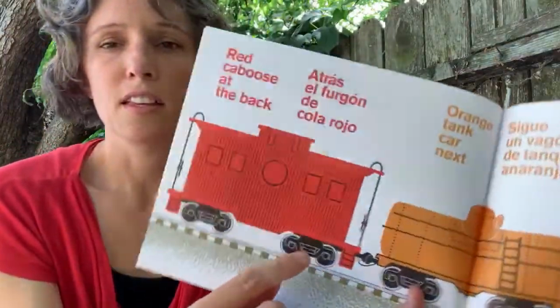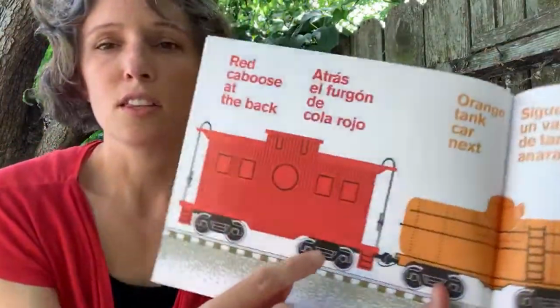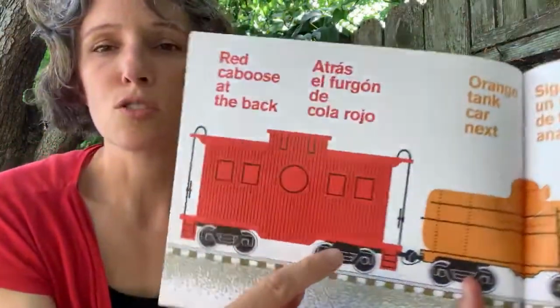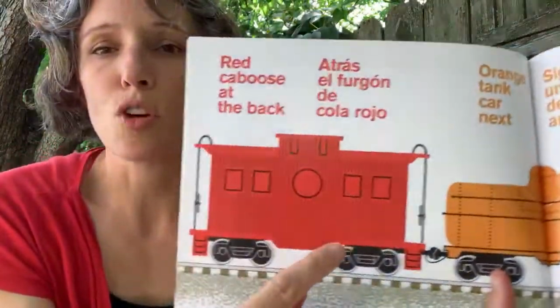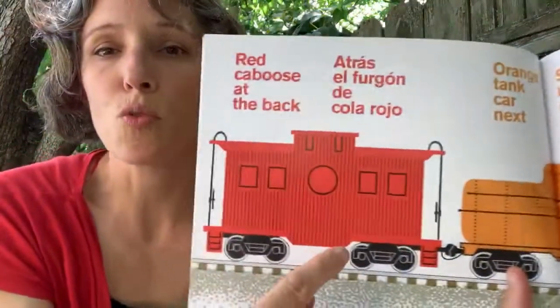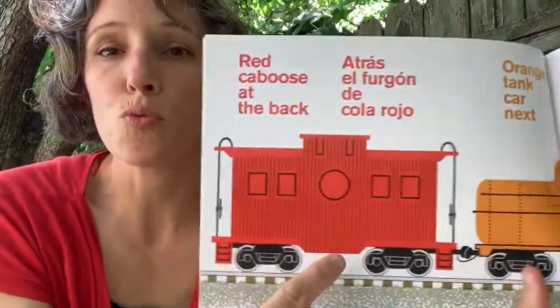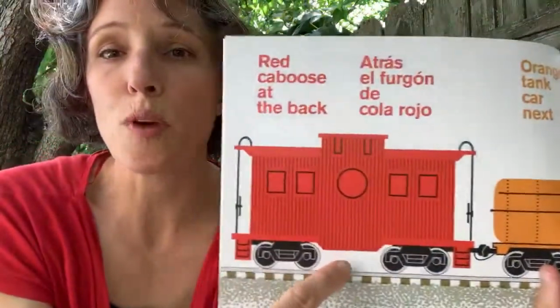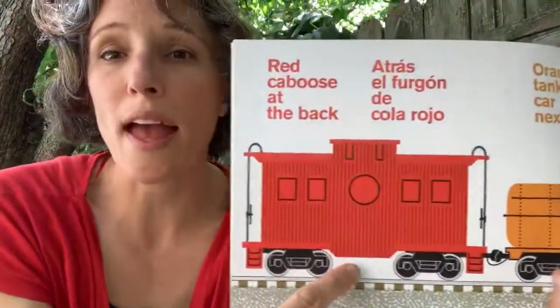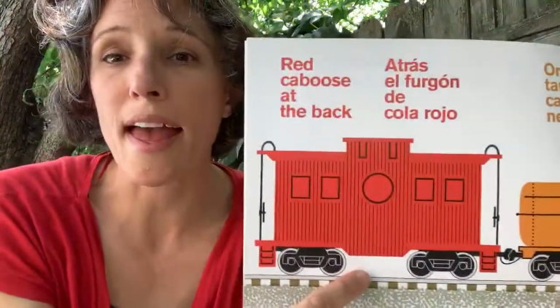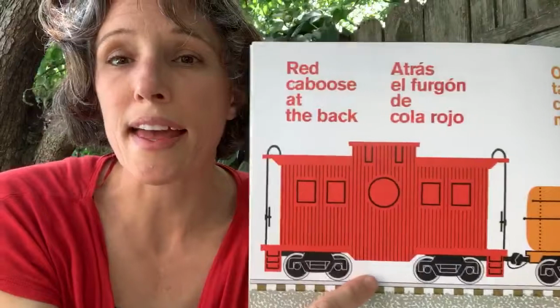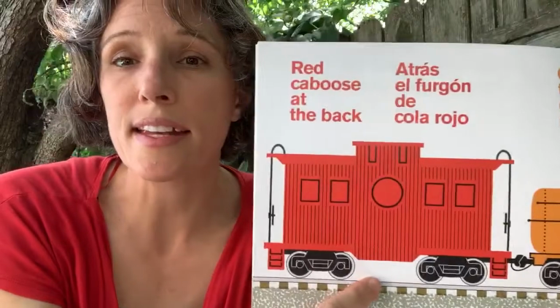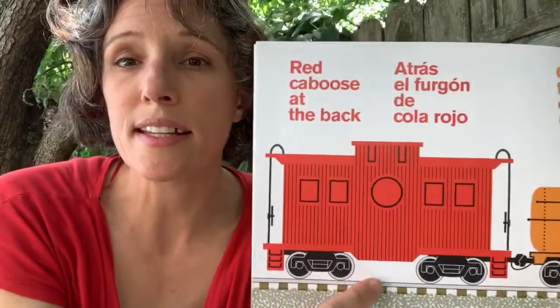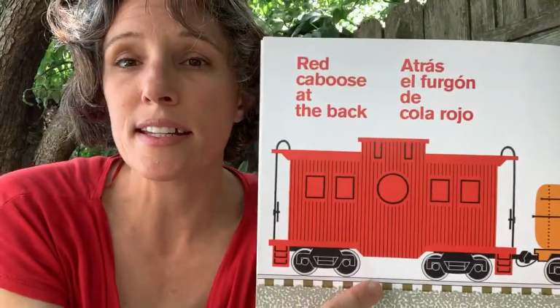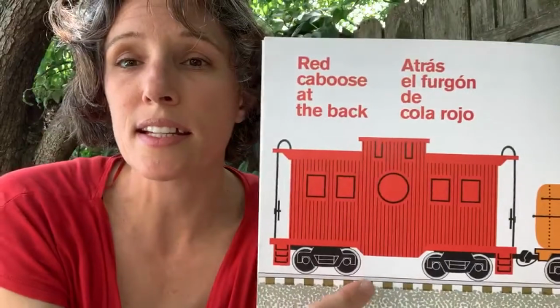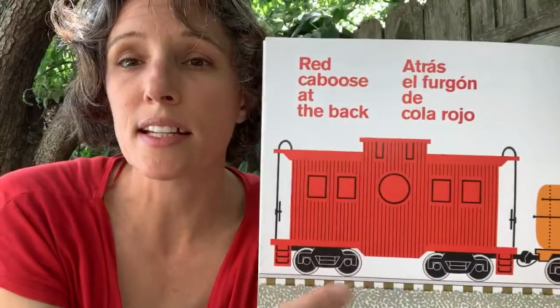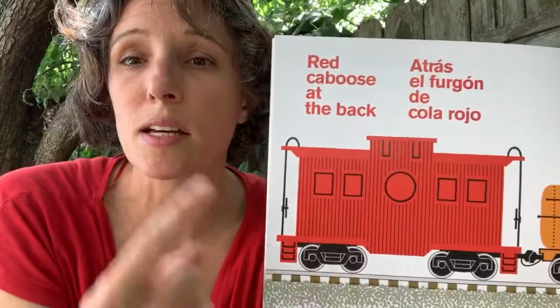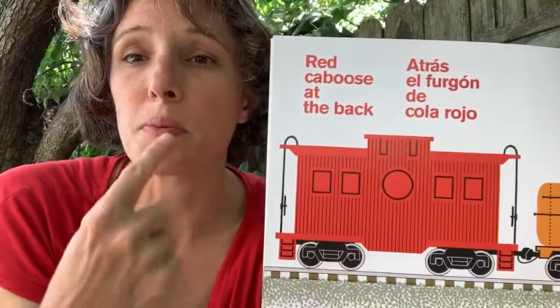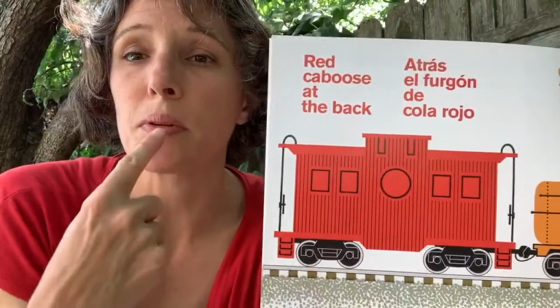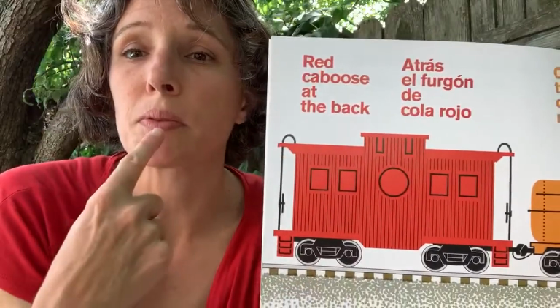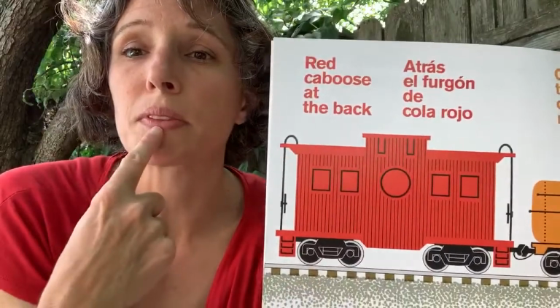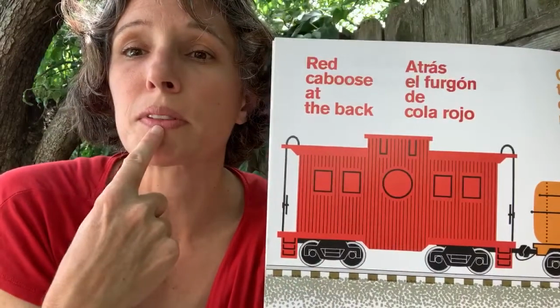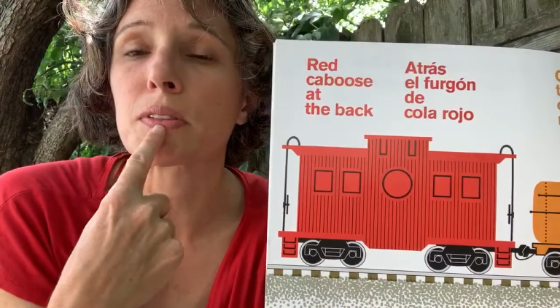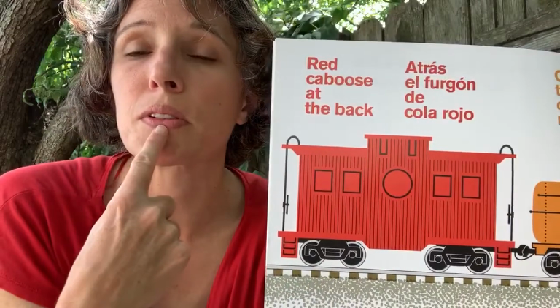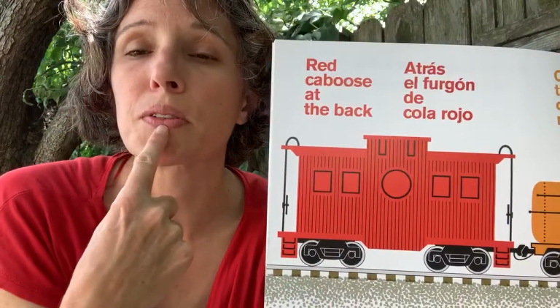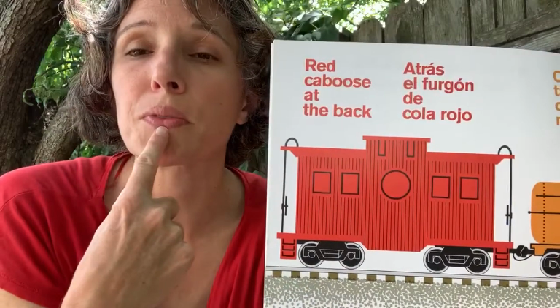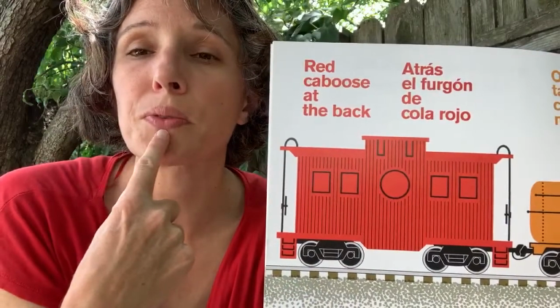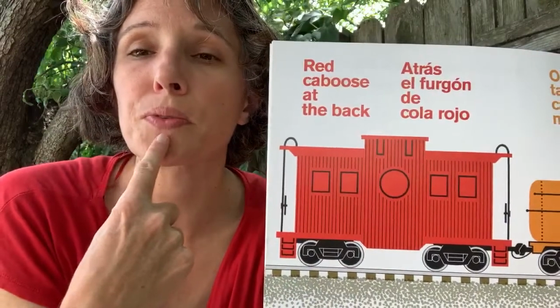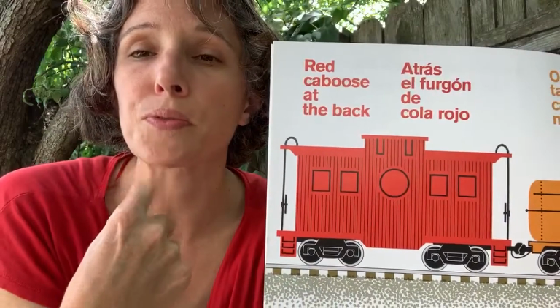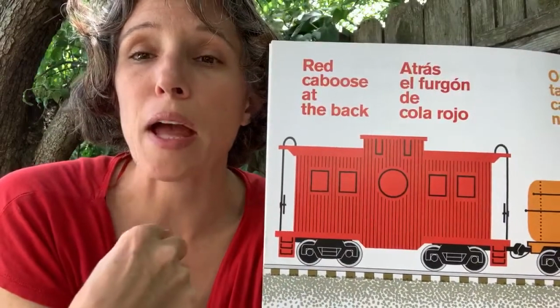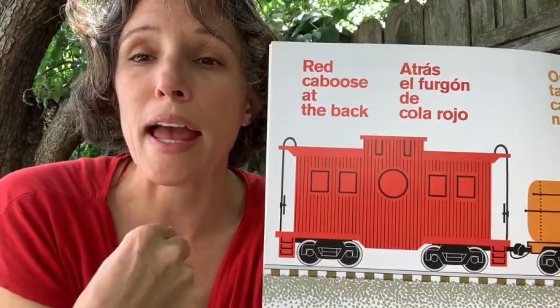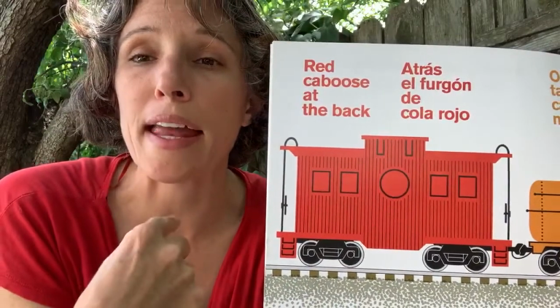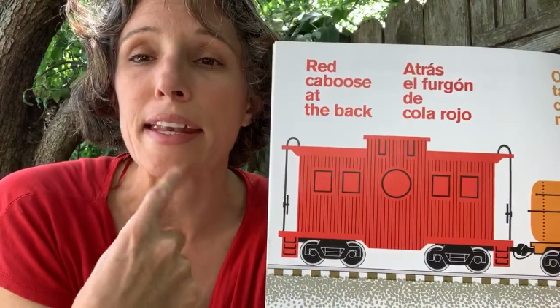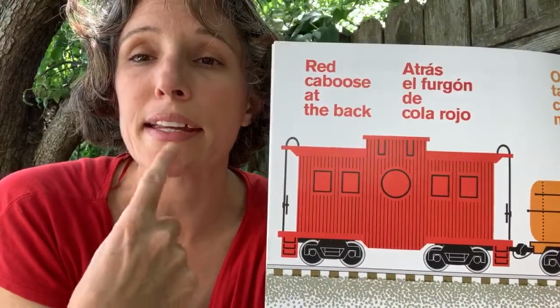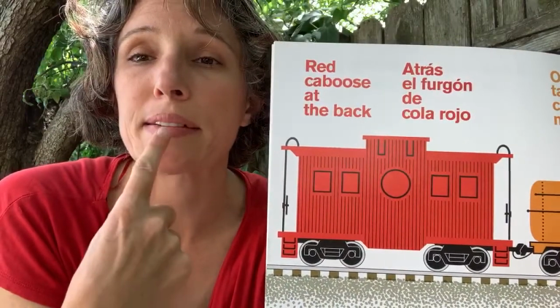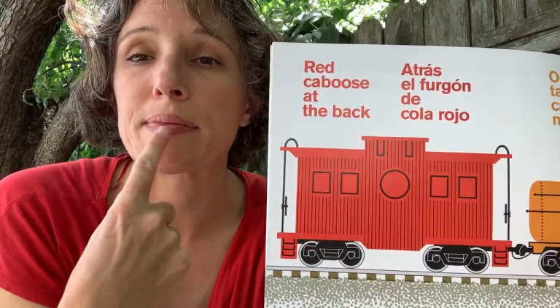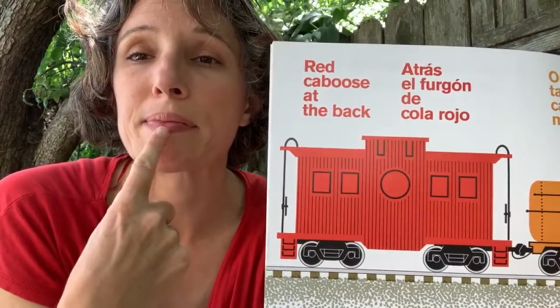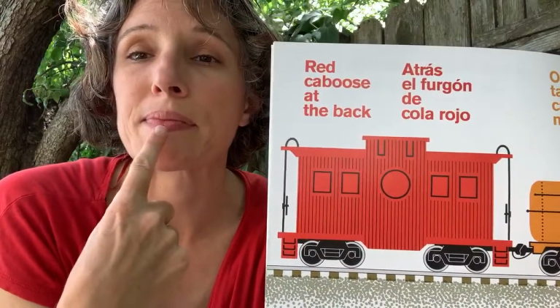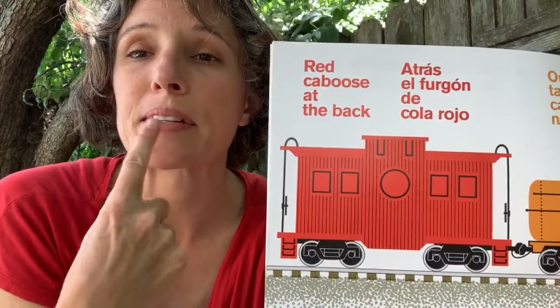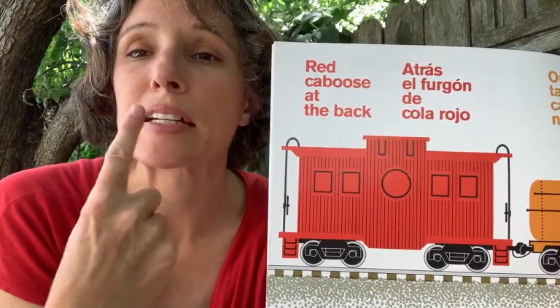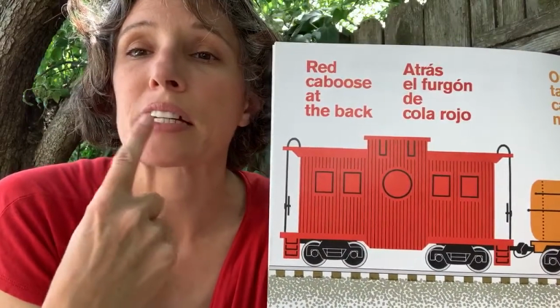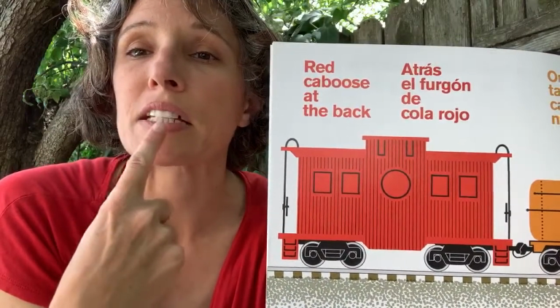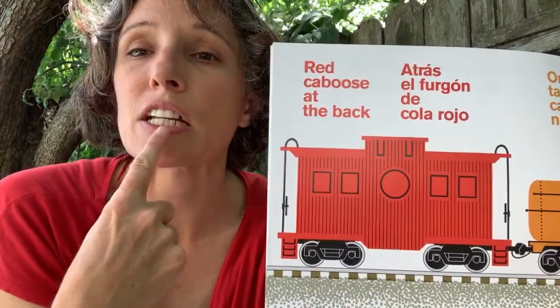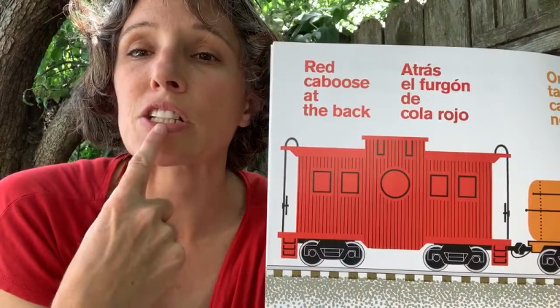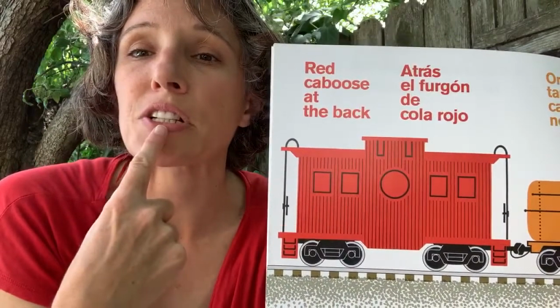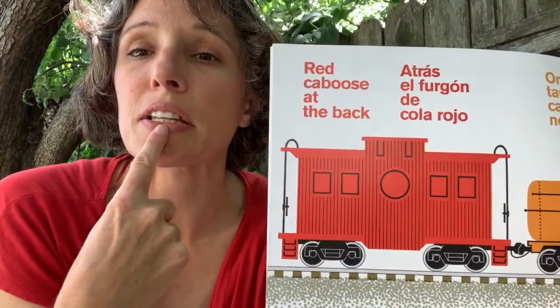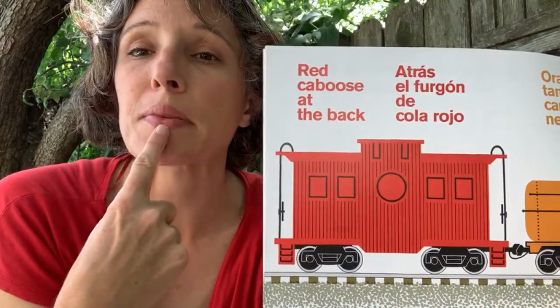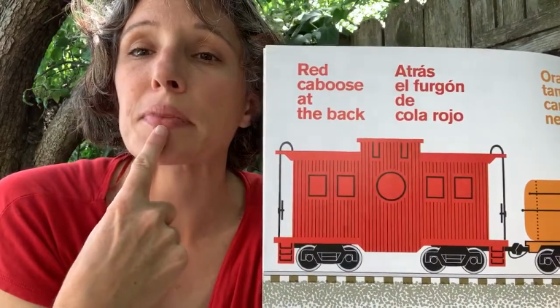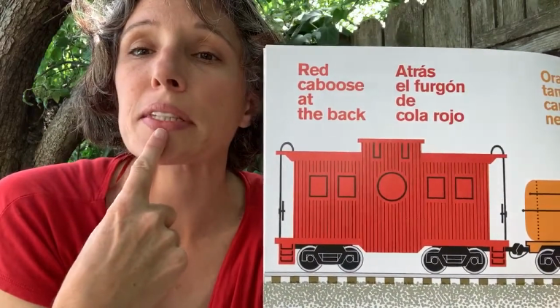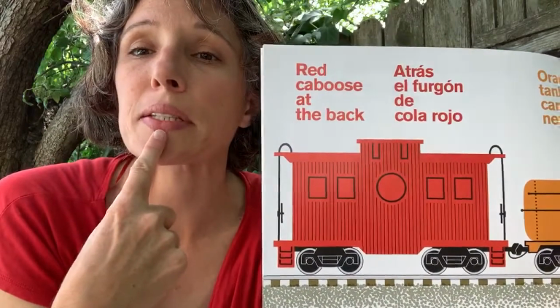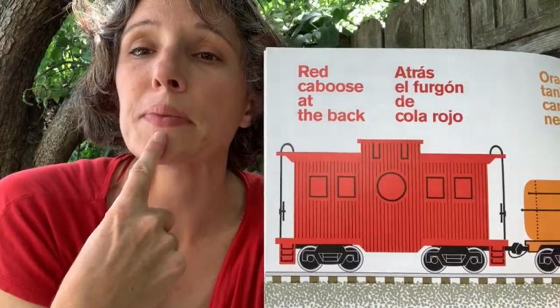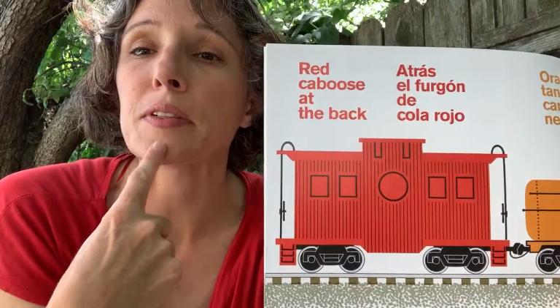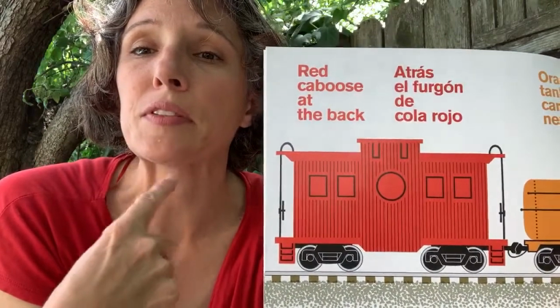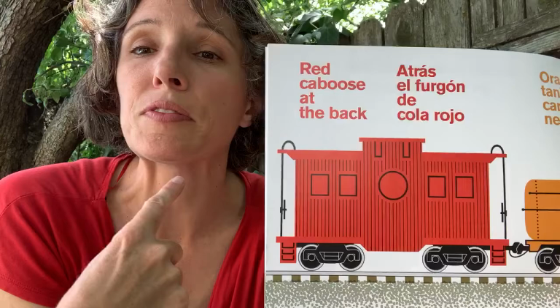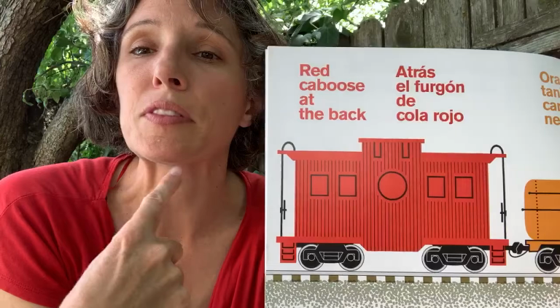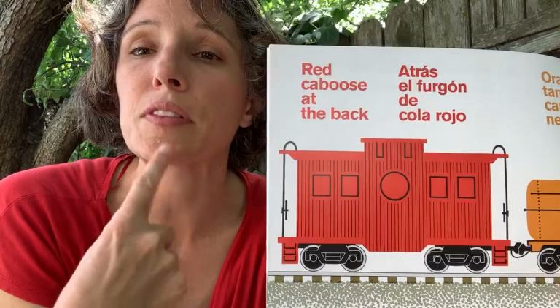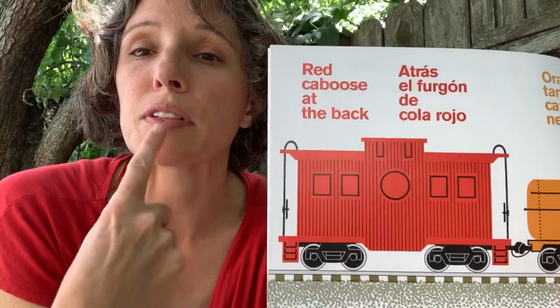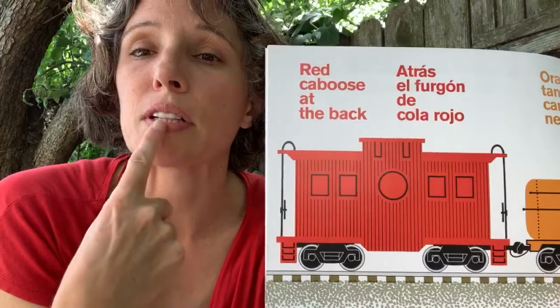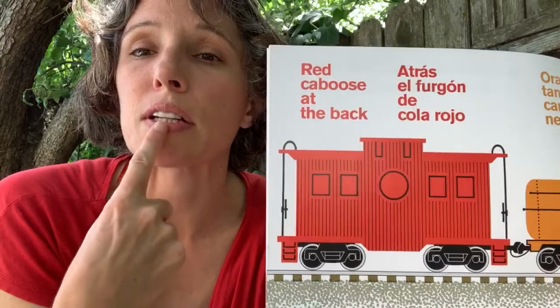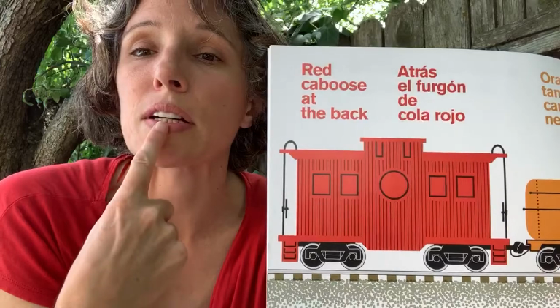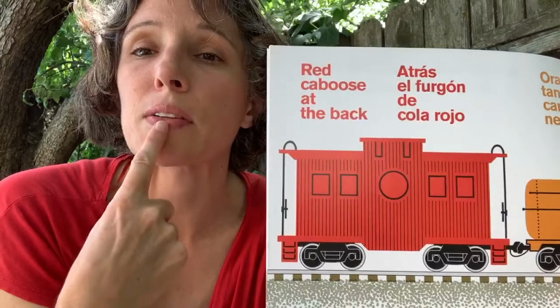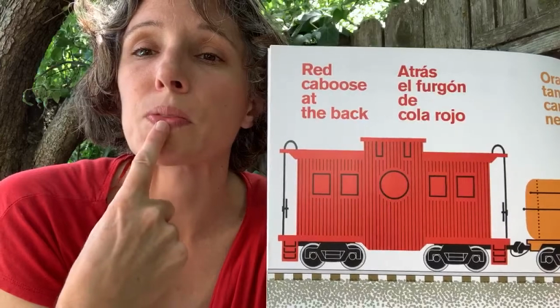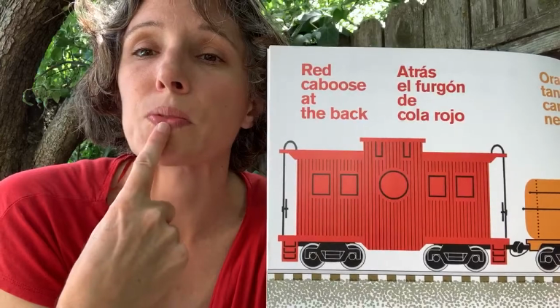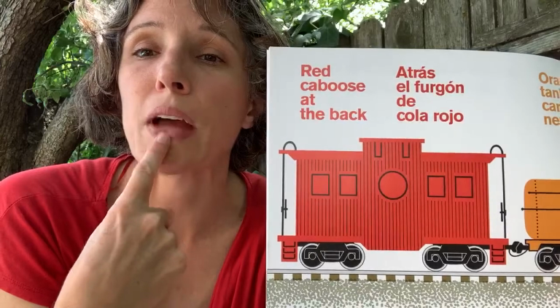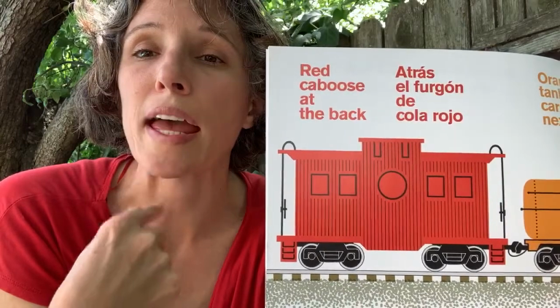There's a red caboose. Red — touch your lips and move down. Red.